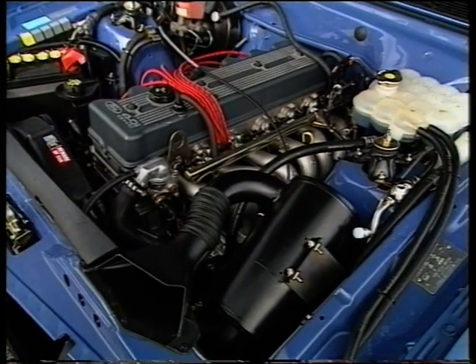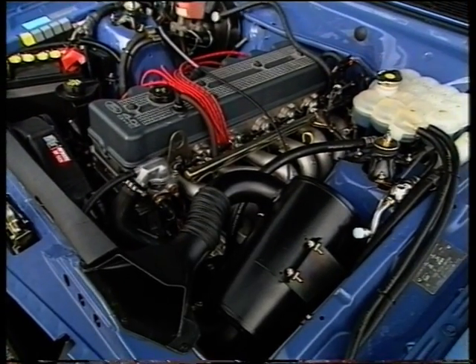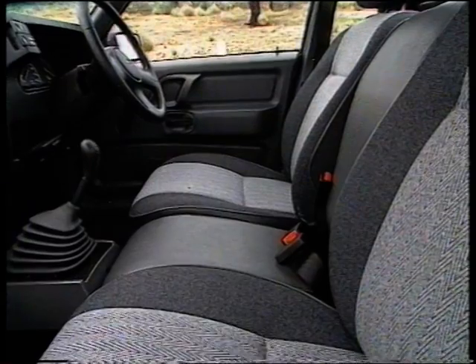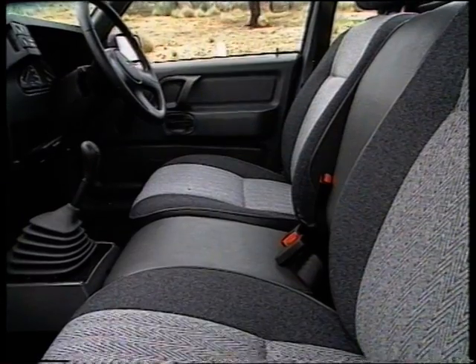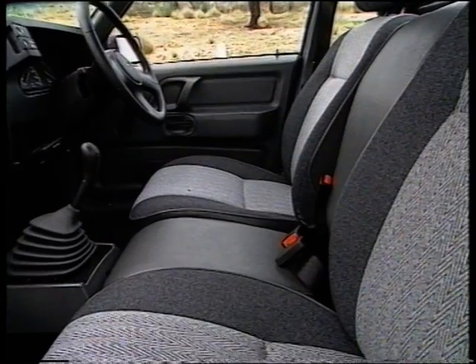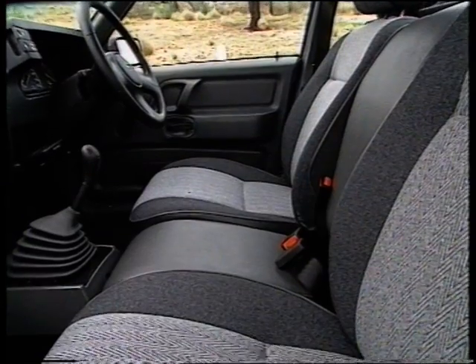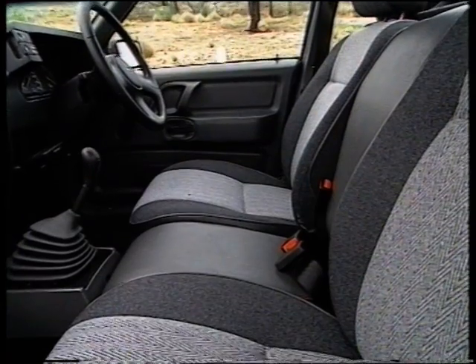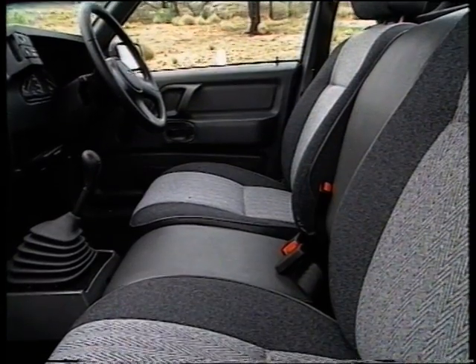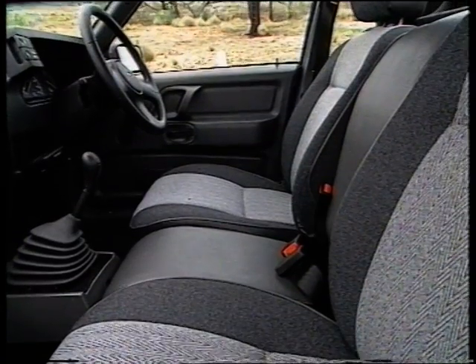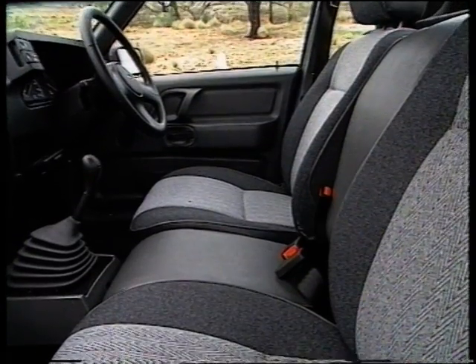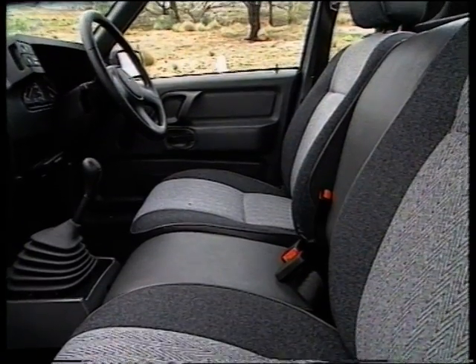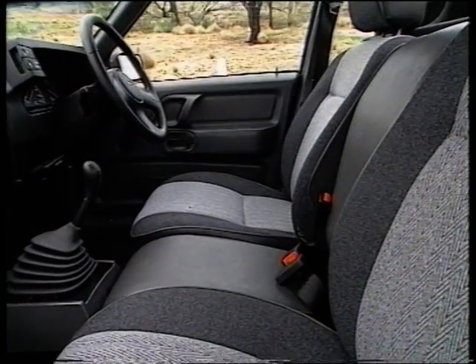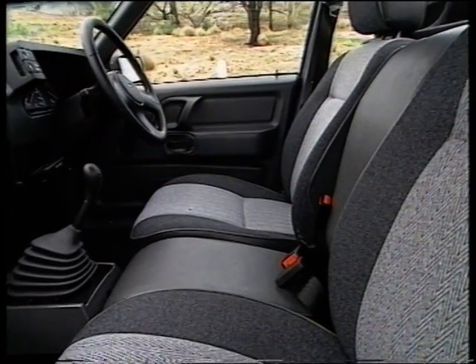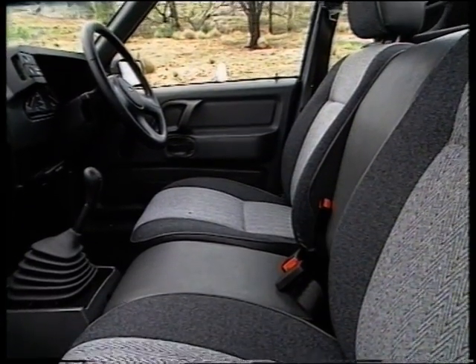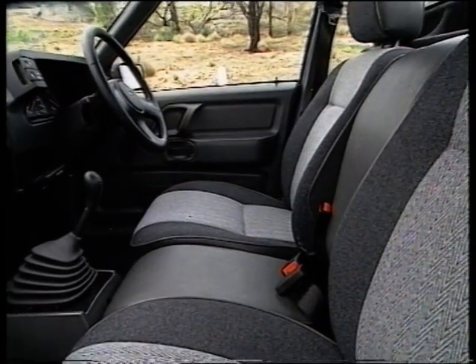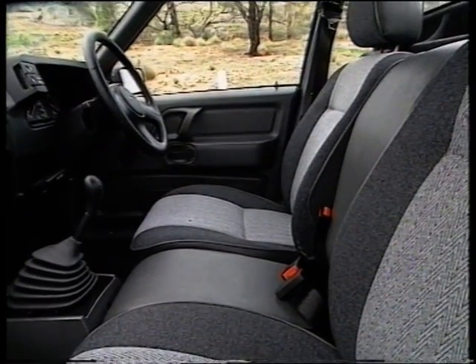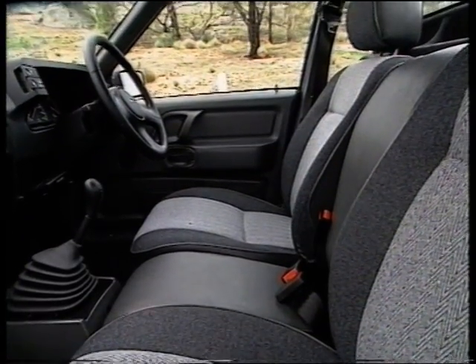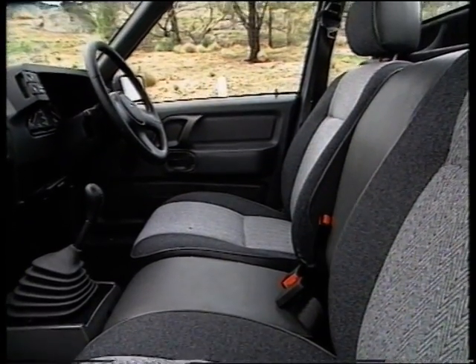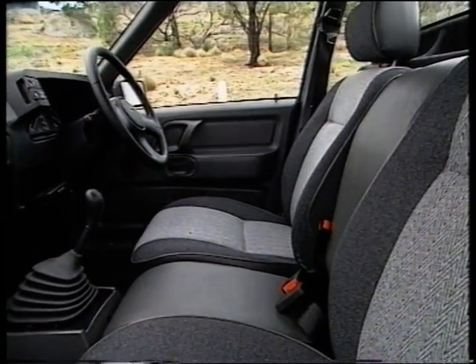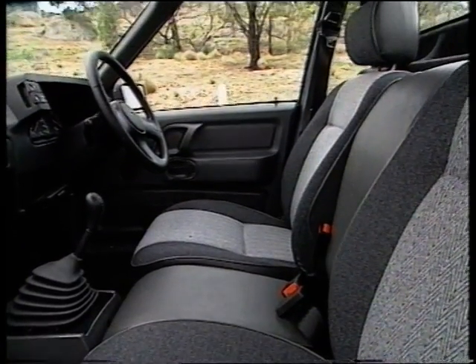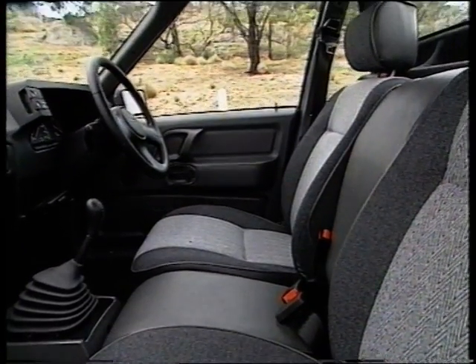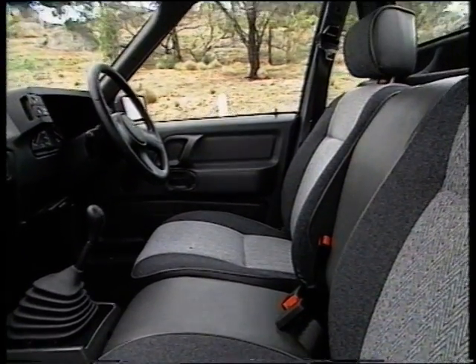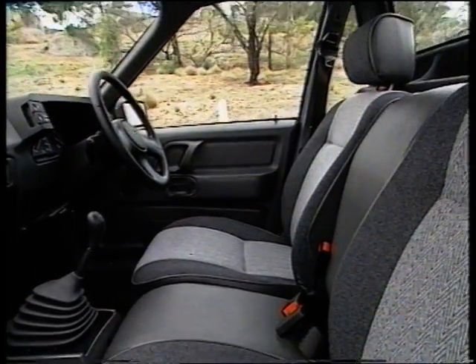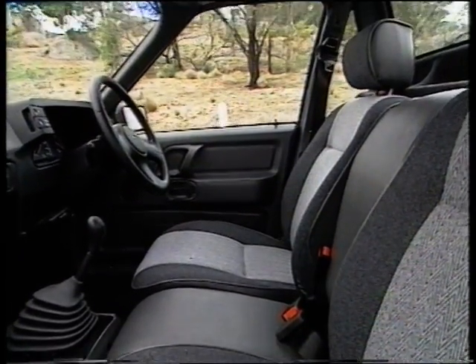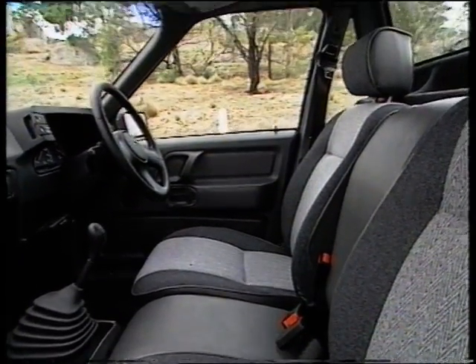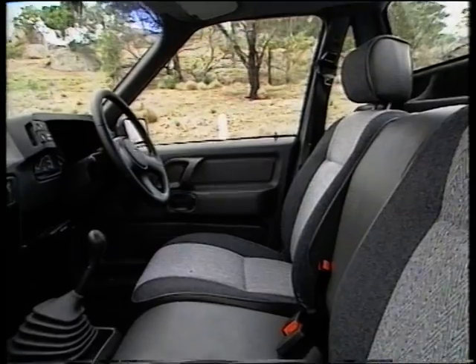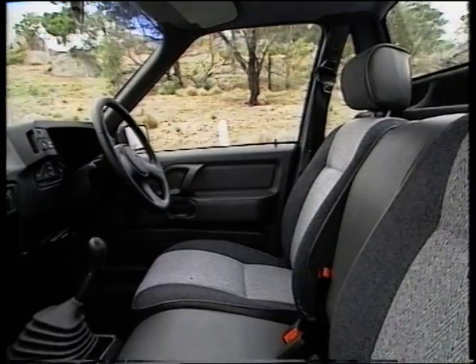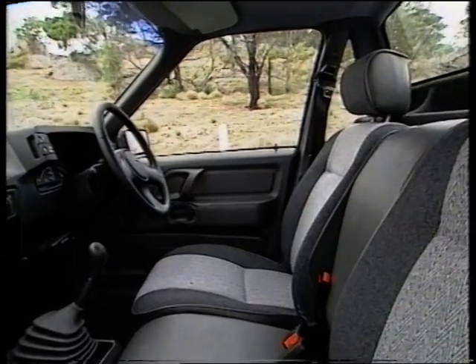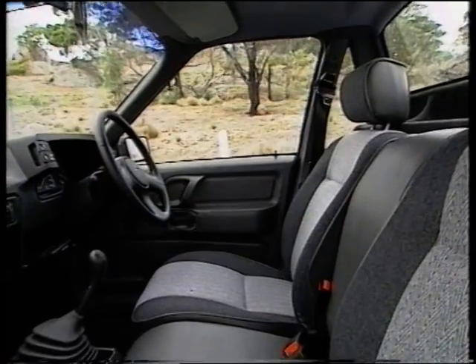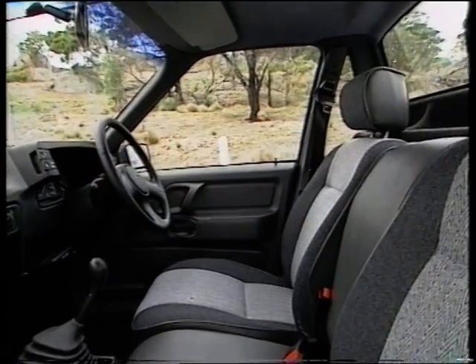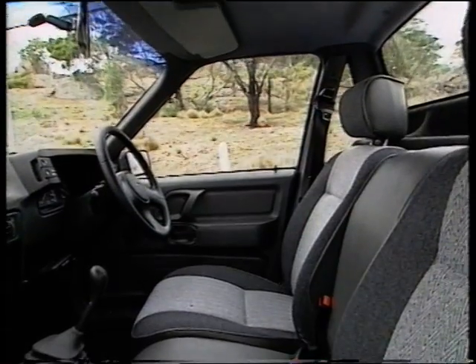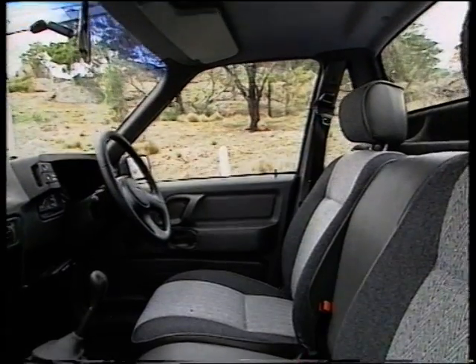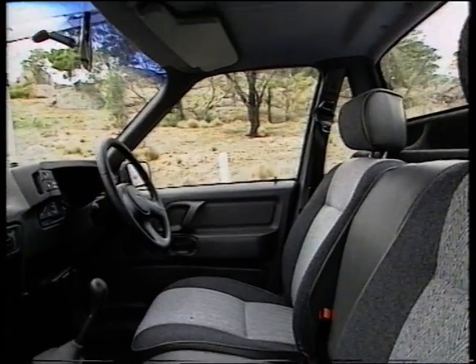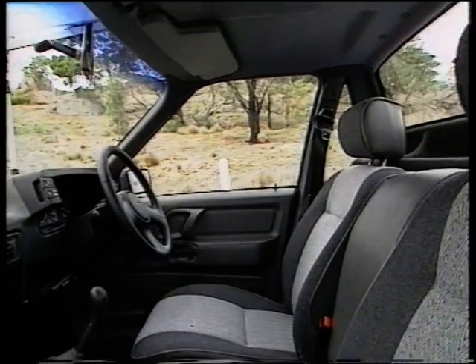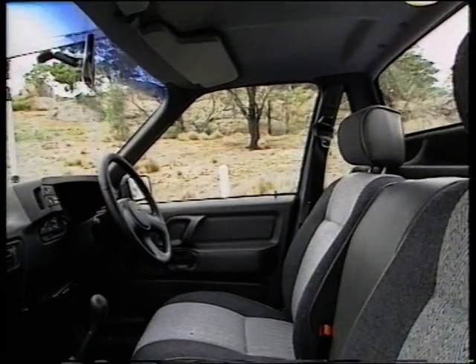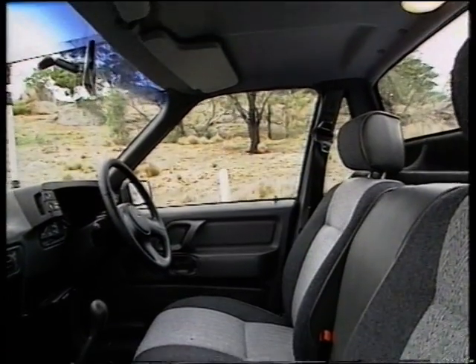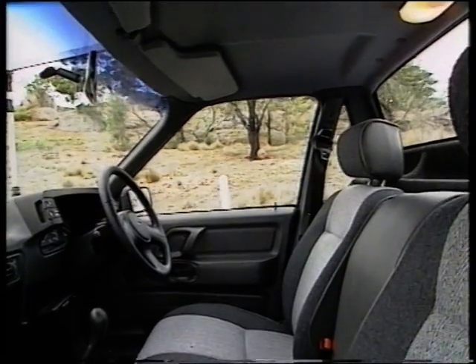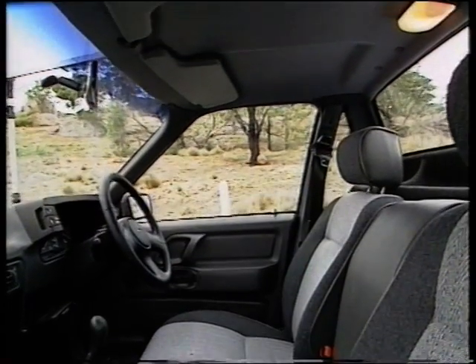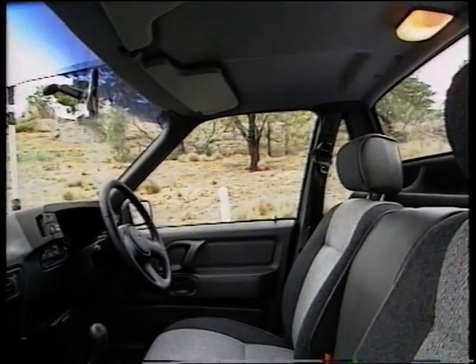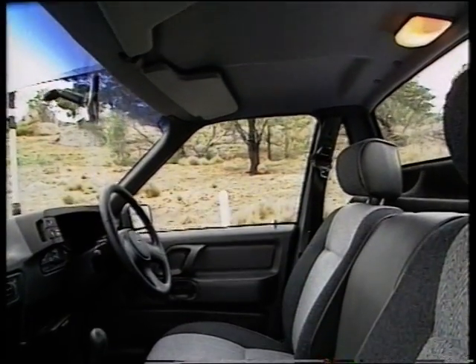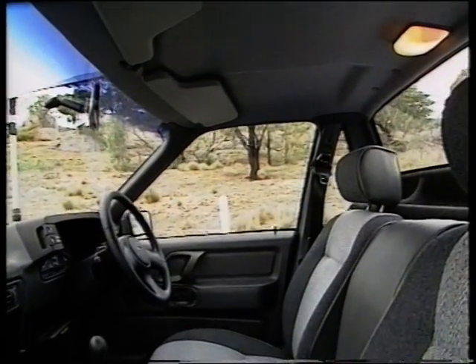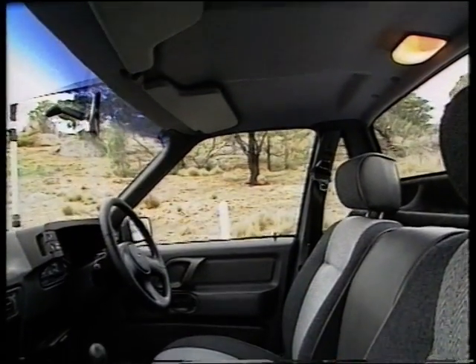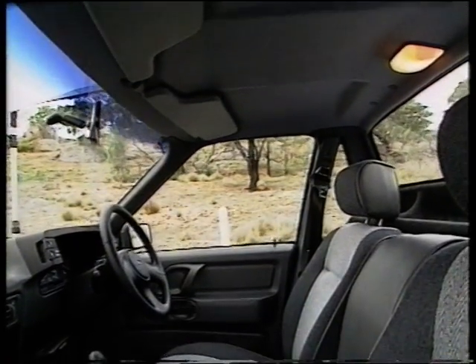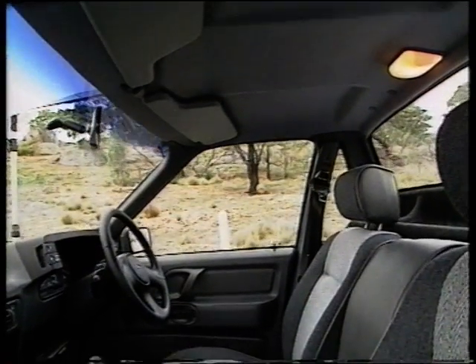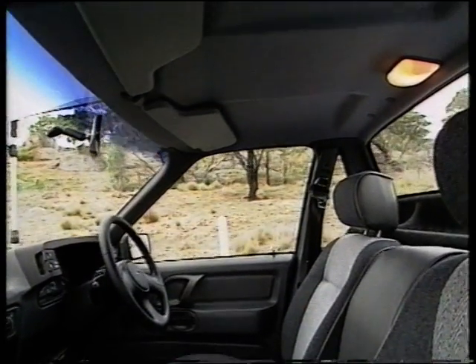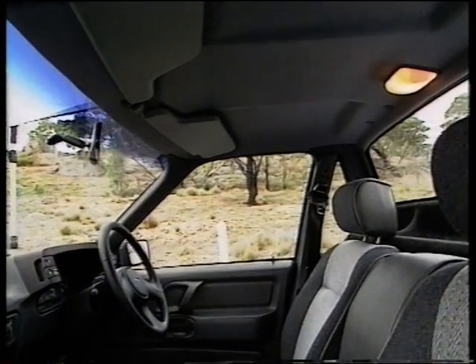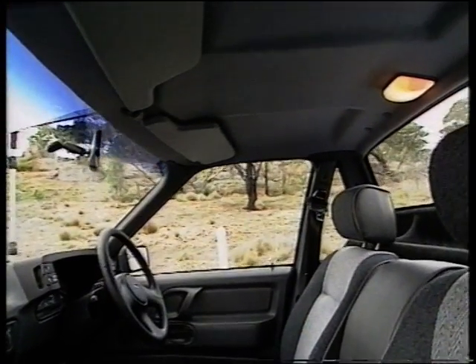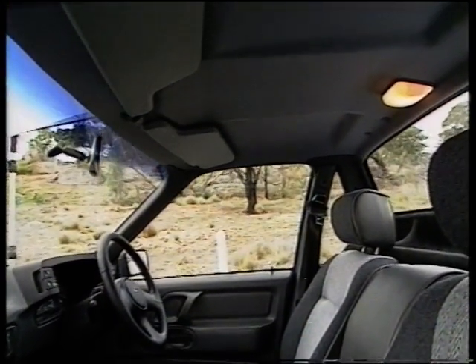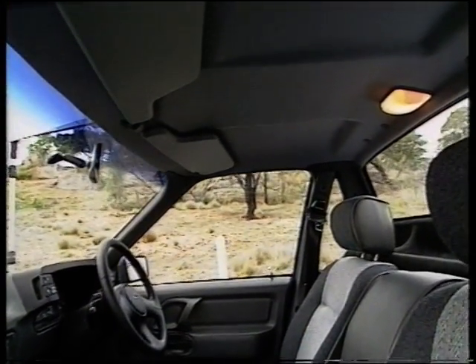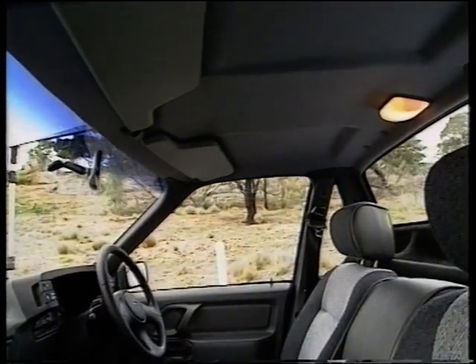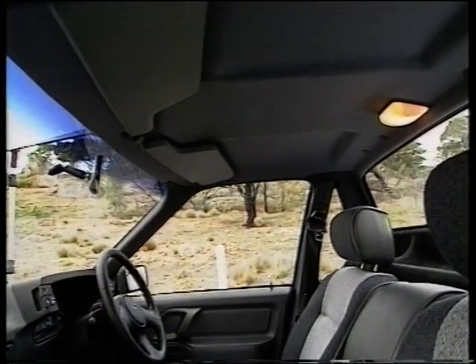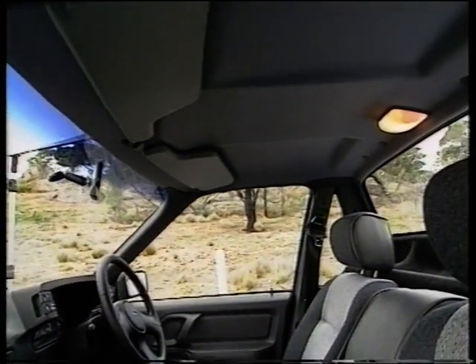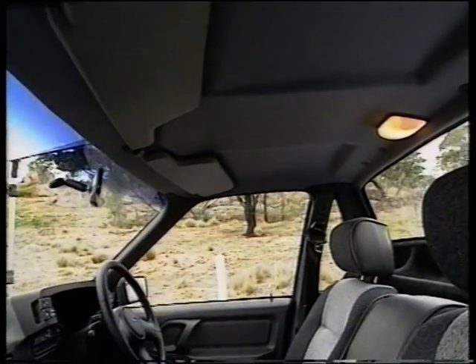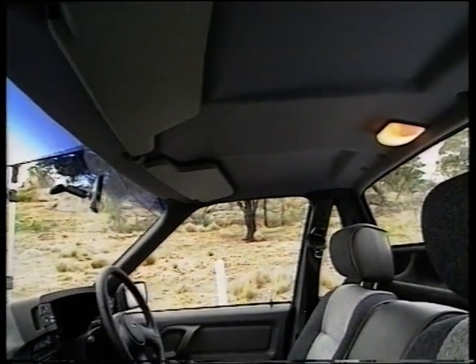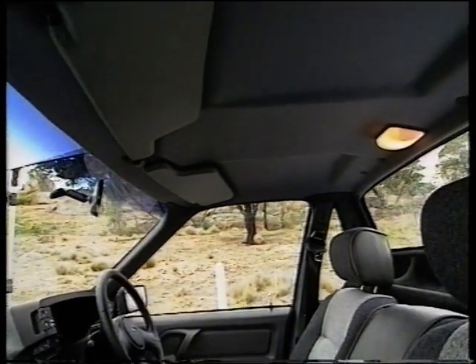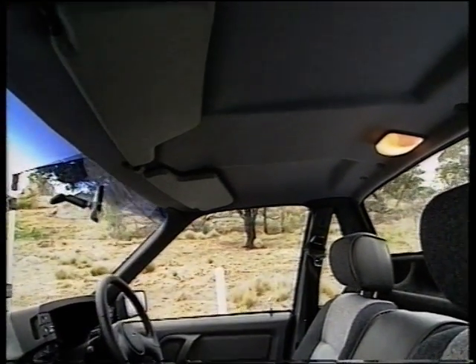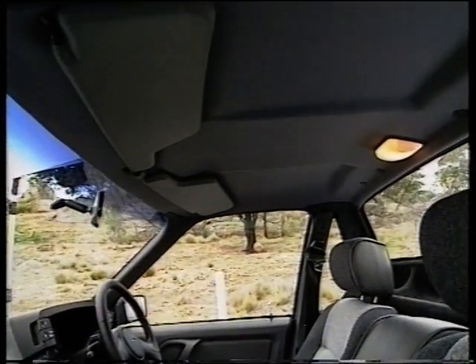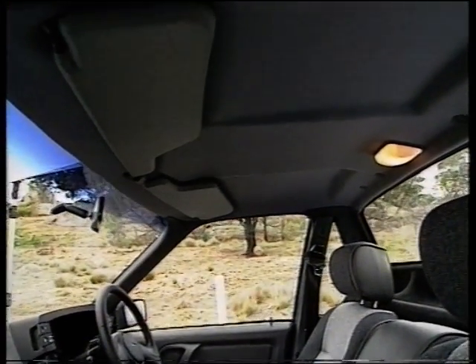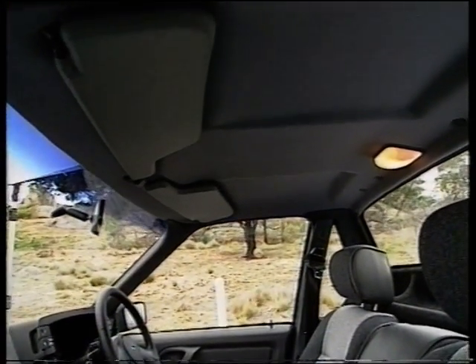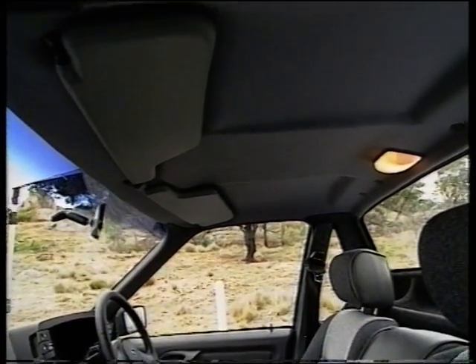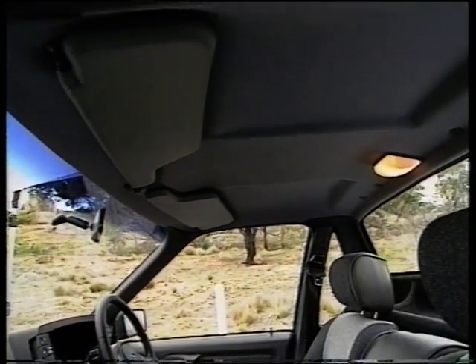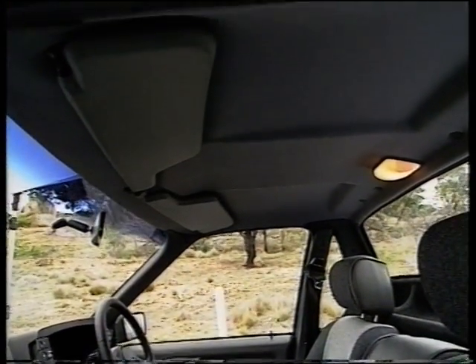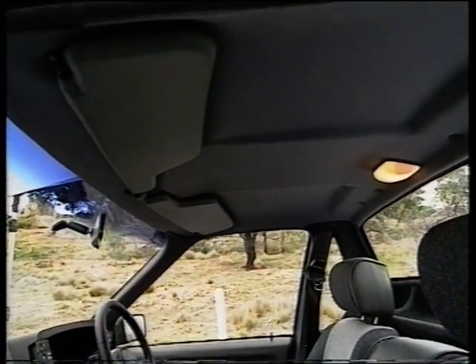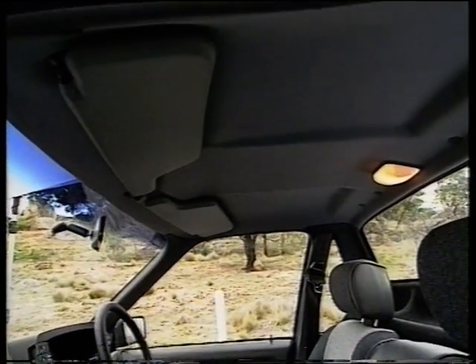The interior is comfortable and very well equipped. Ford knows how to take care of you. And there's a centre seat for a third occupant.